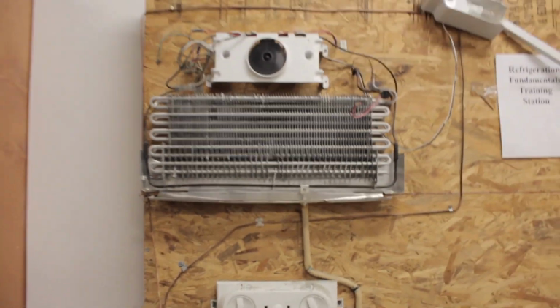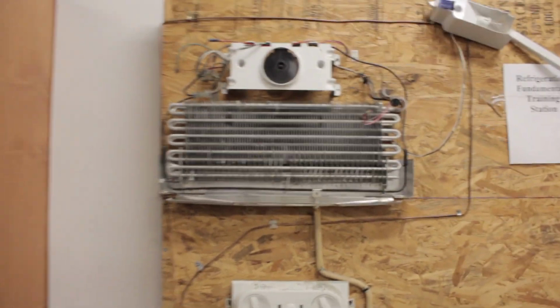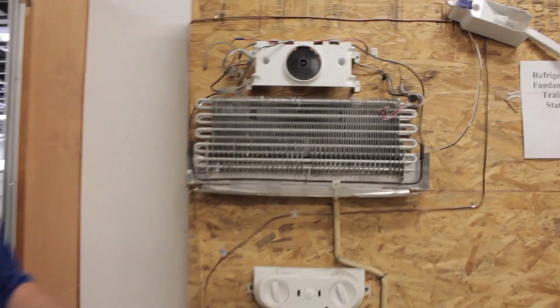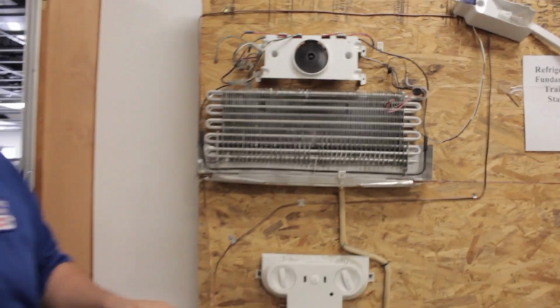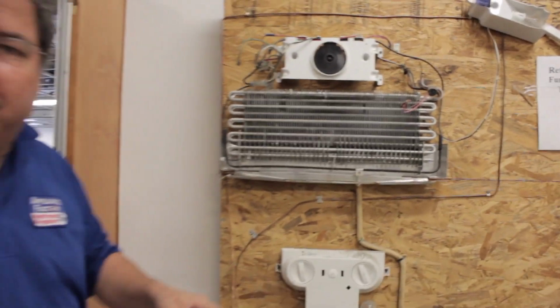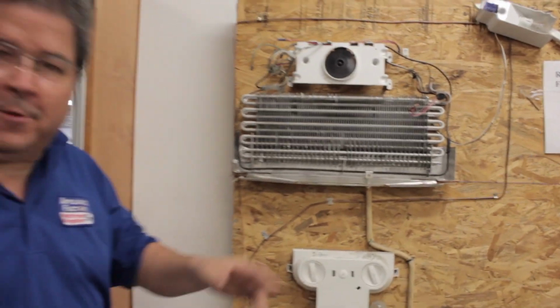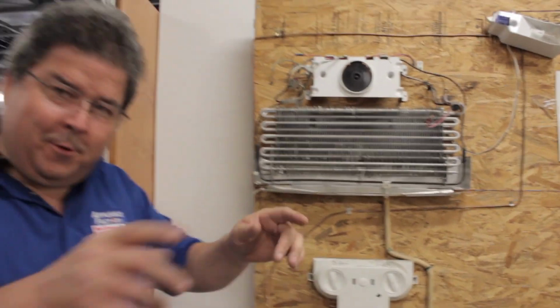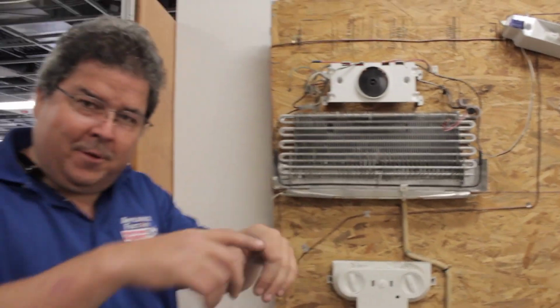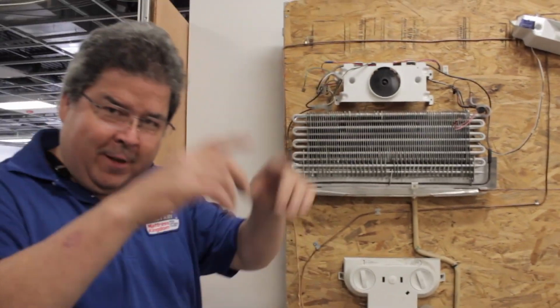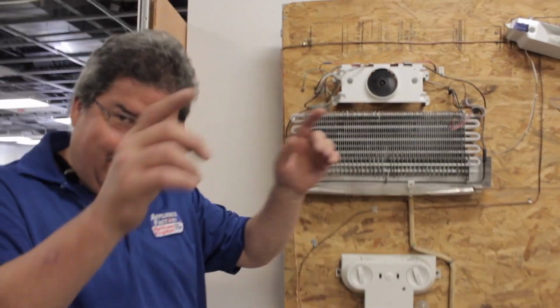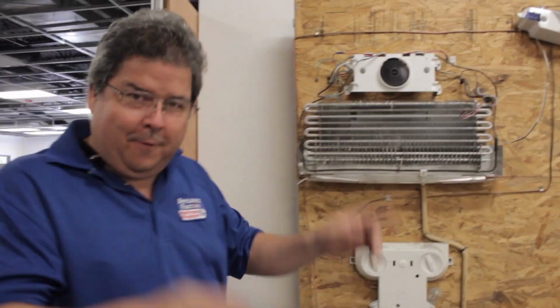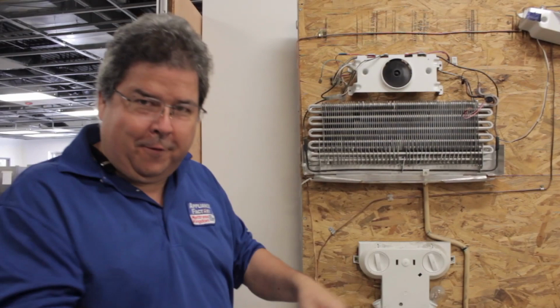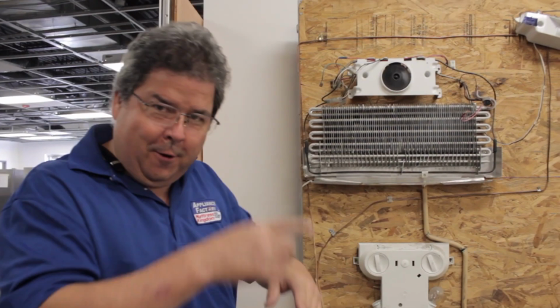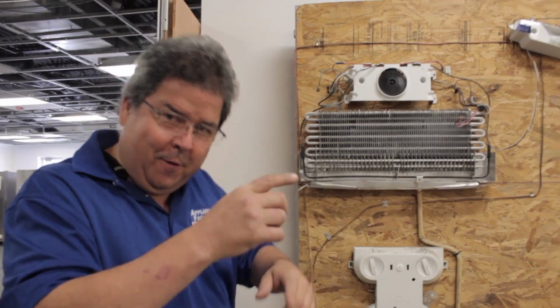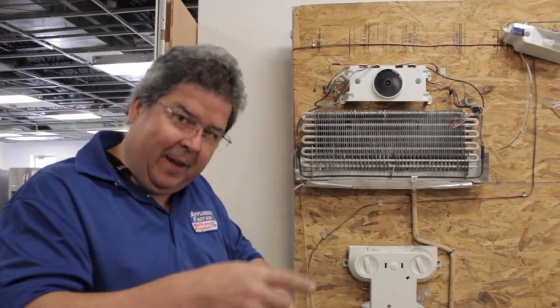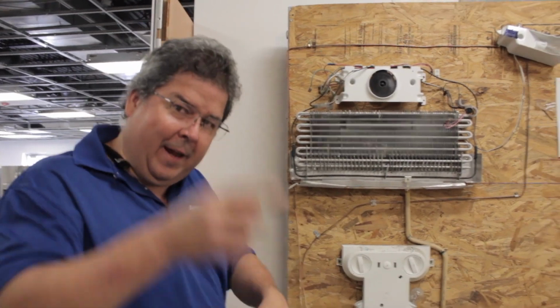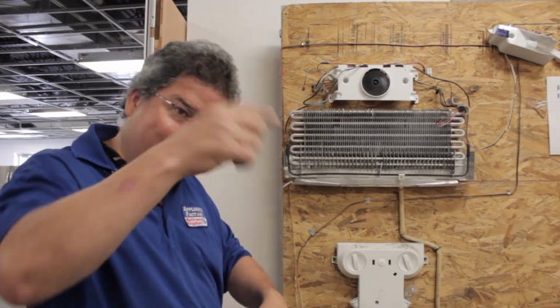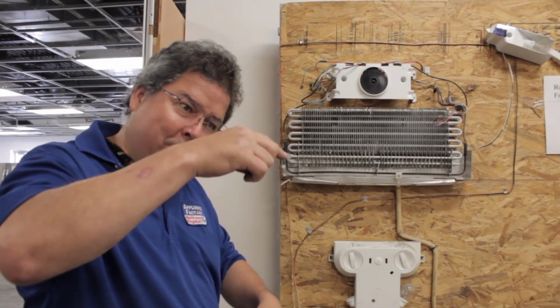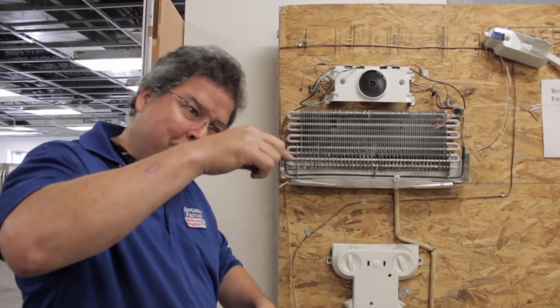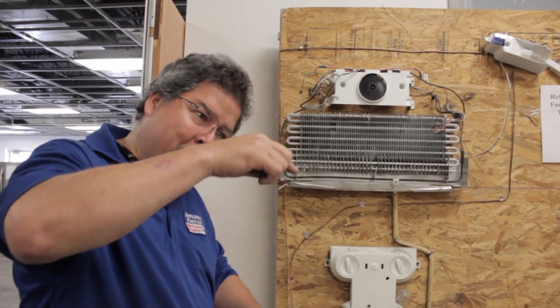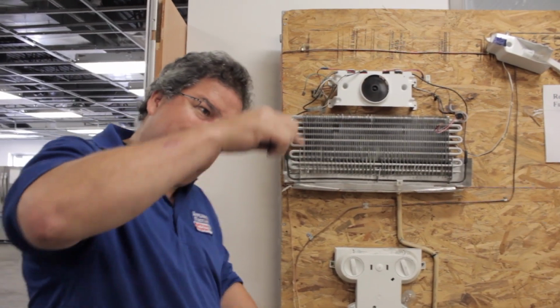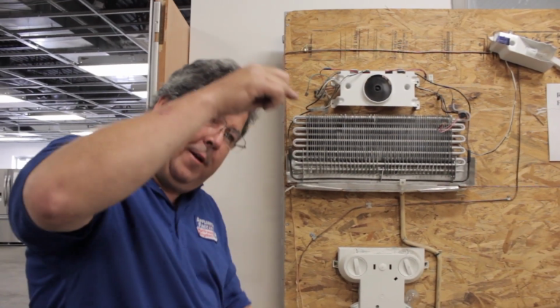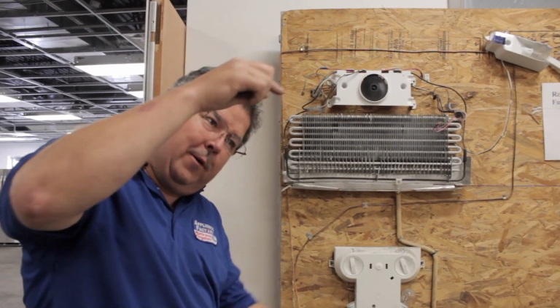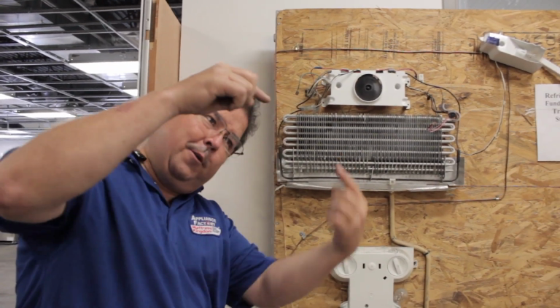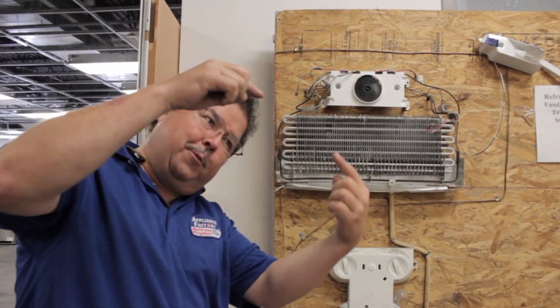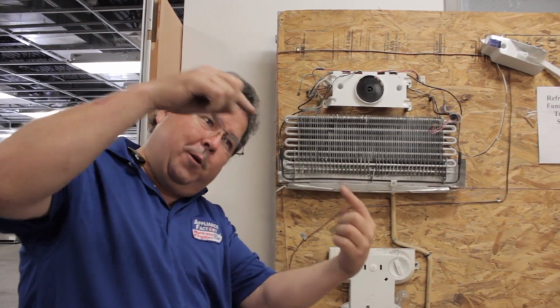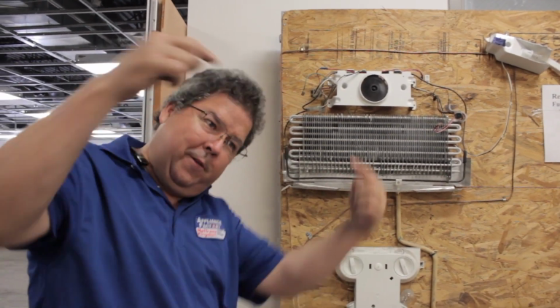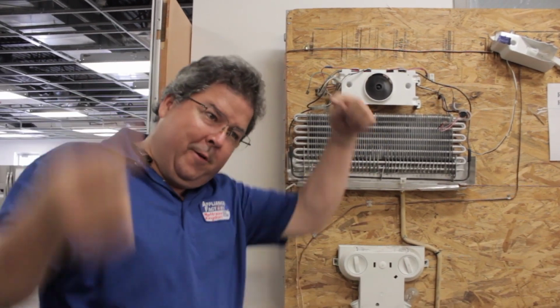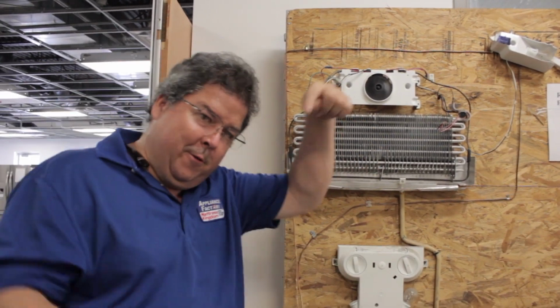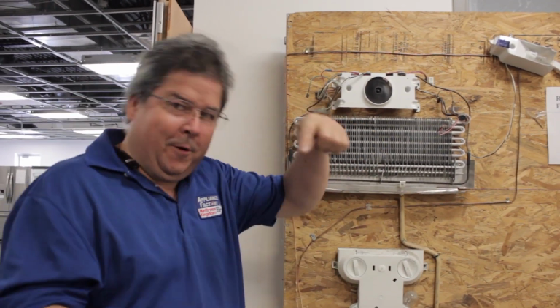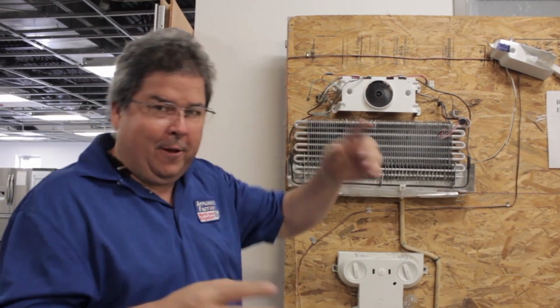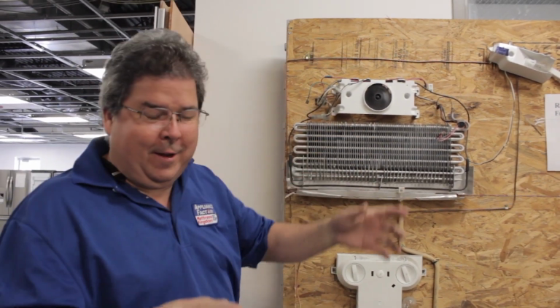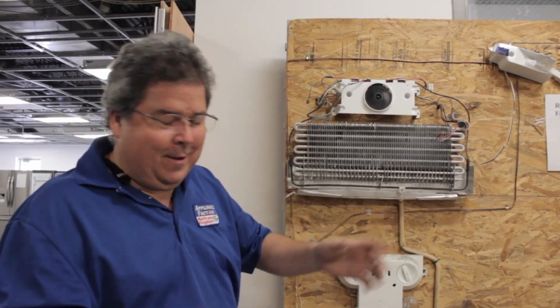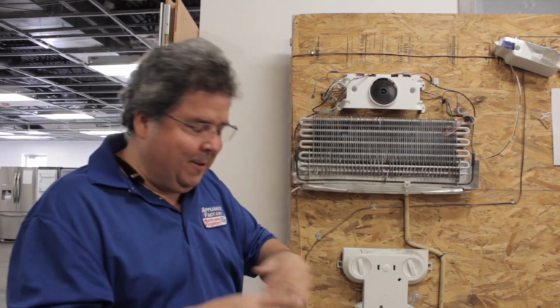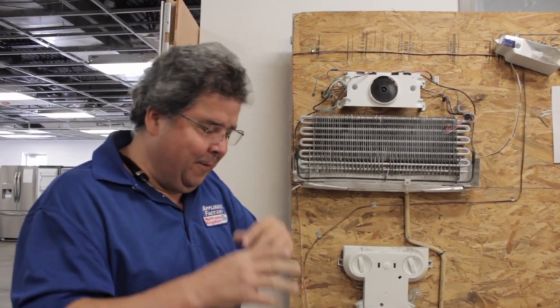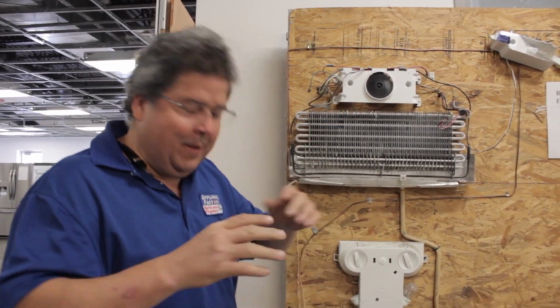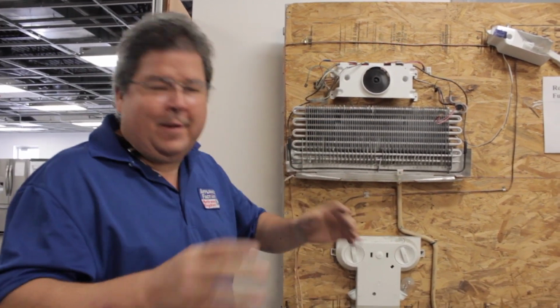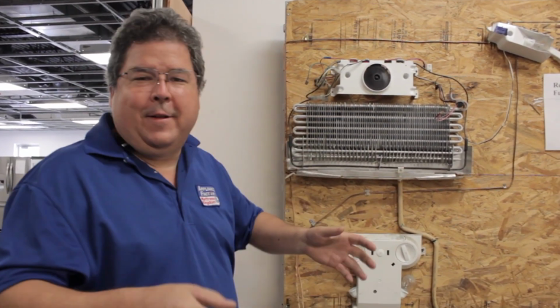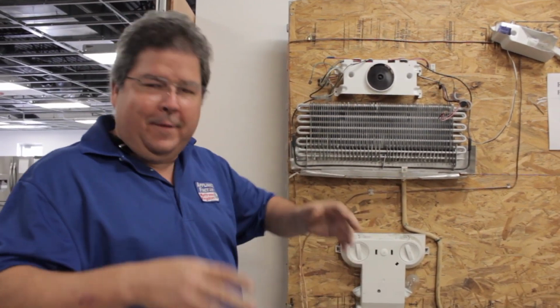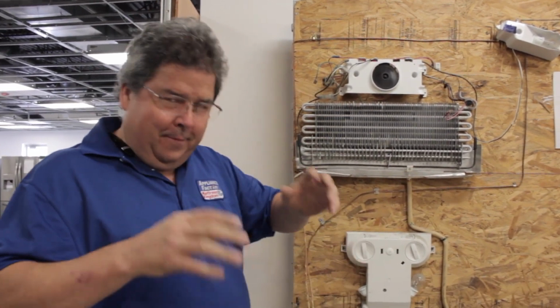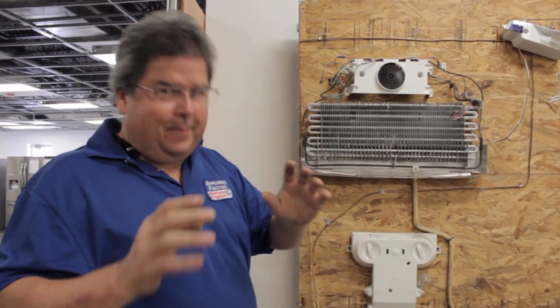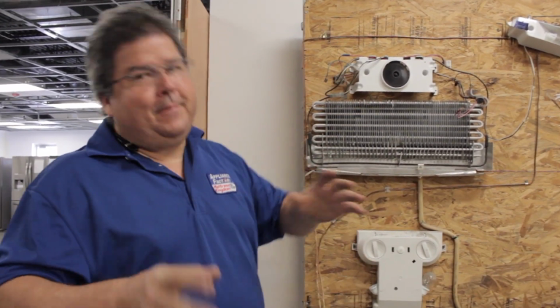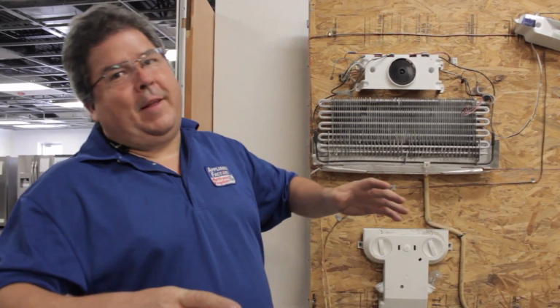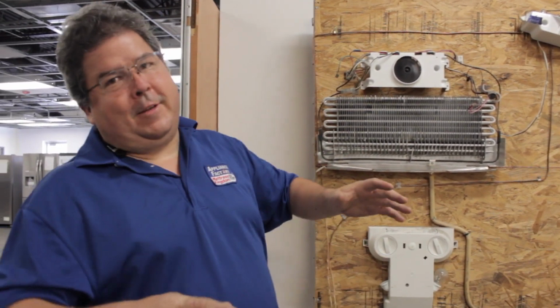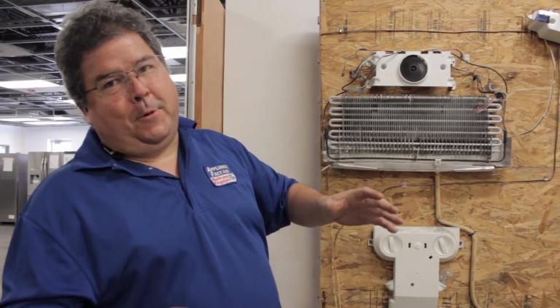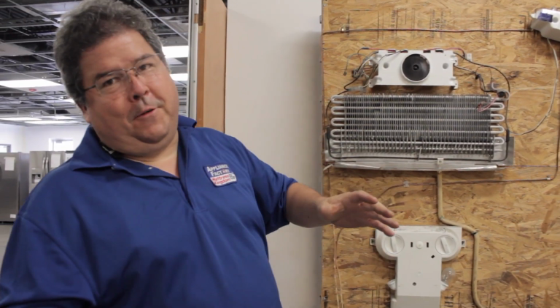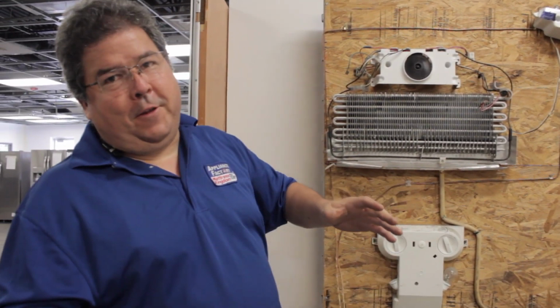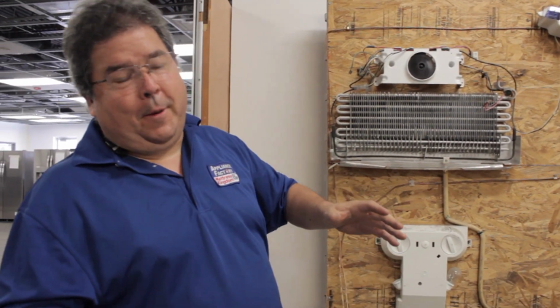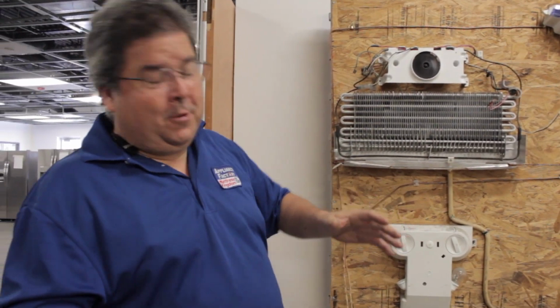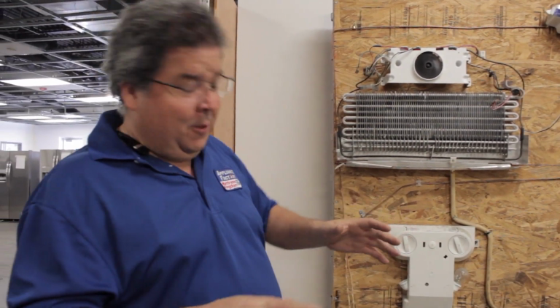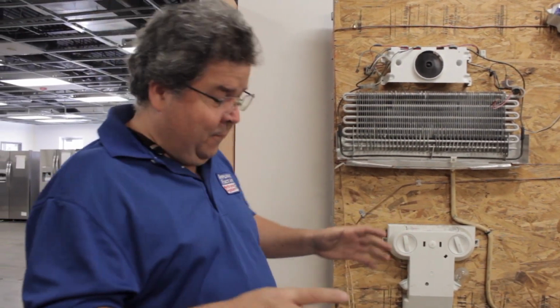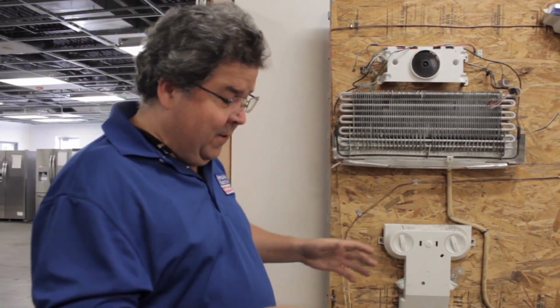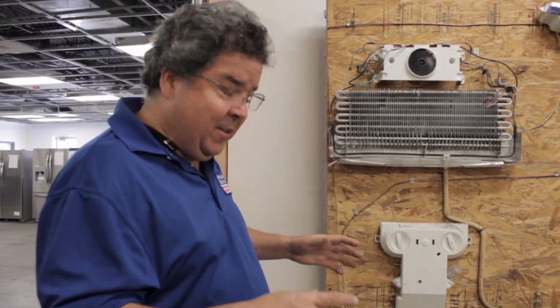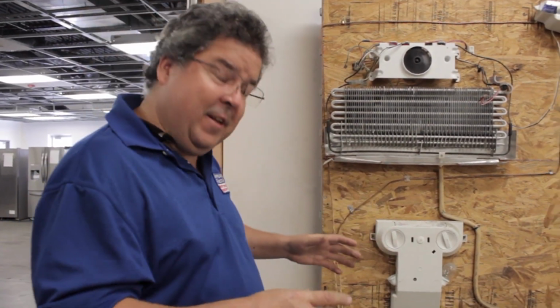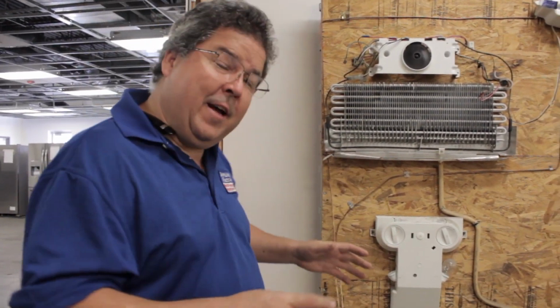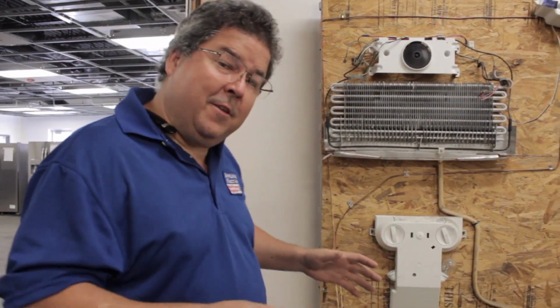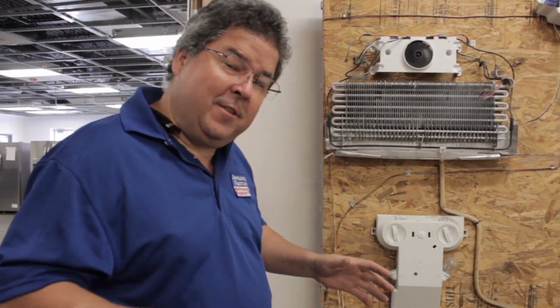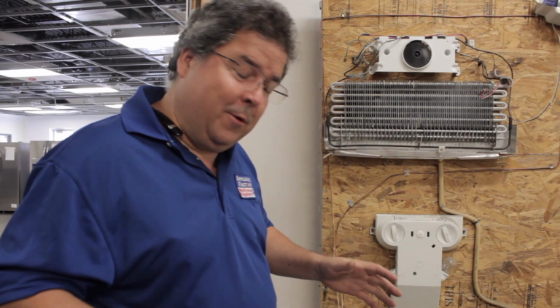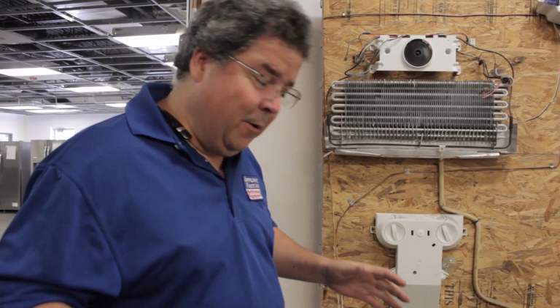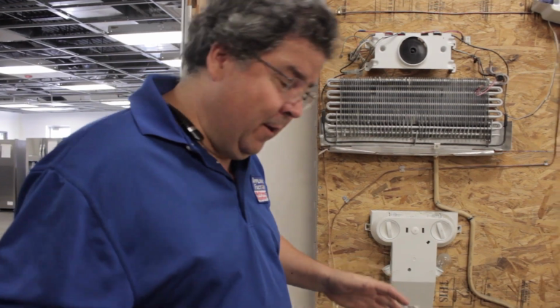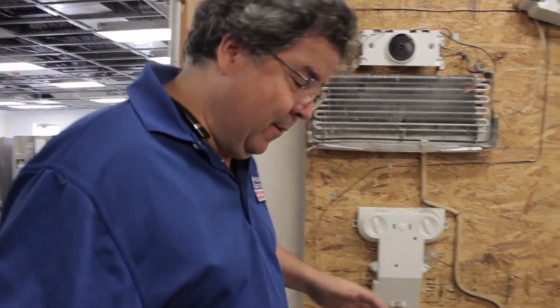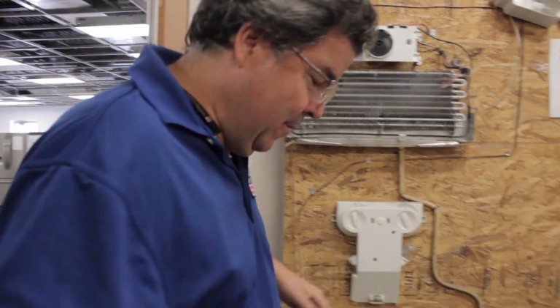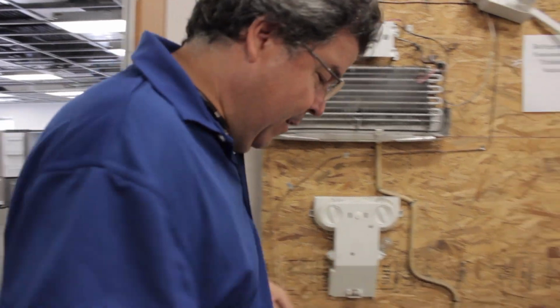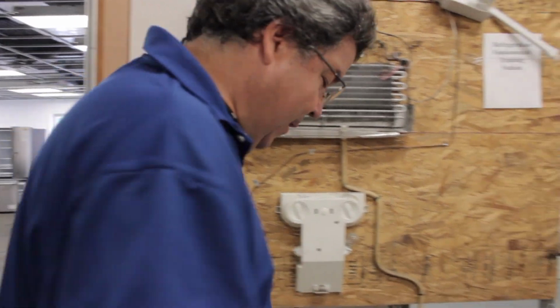Now you can look up pictures, you can see airflow and they've got arrows pointing here, arrows pointing there, doing all that kind of stuff. But now you can physically see what it is.